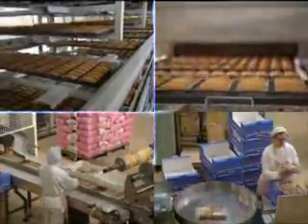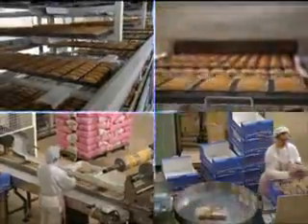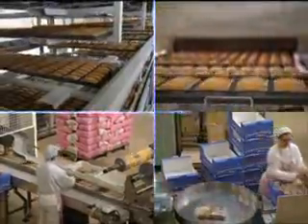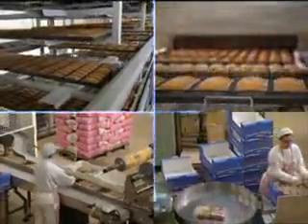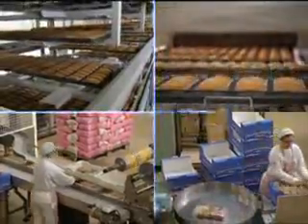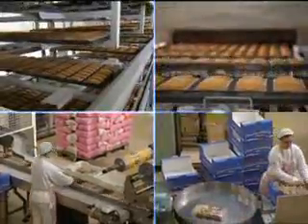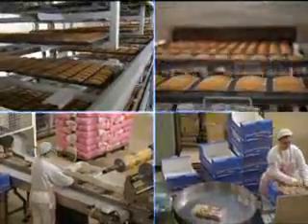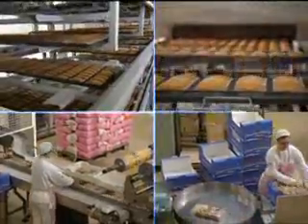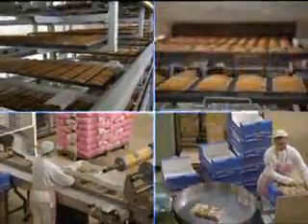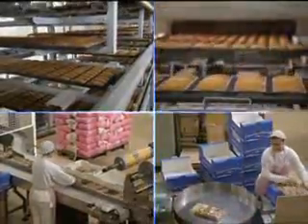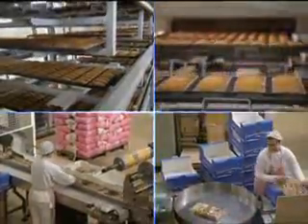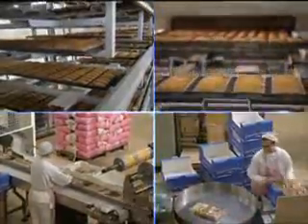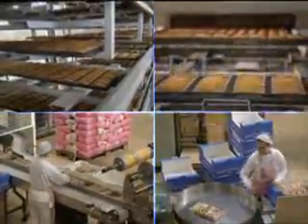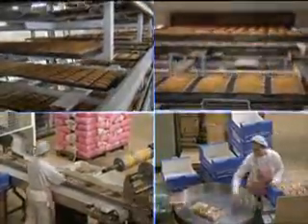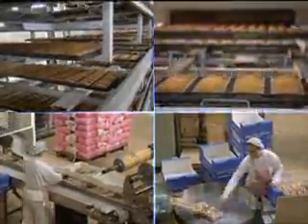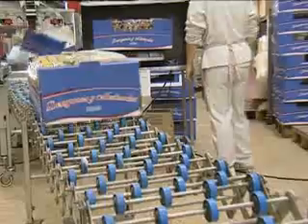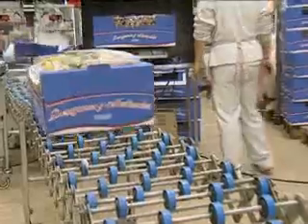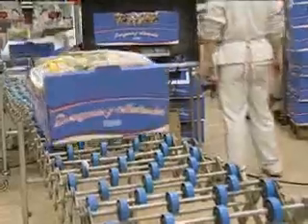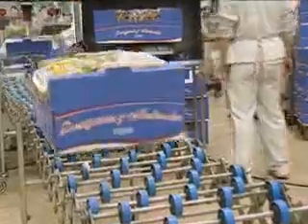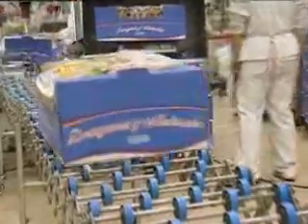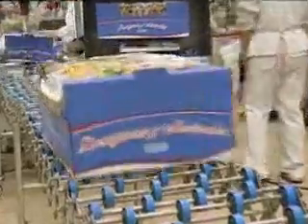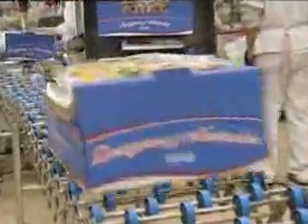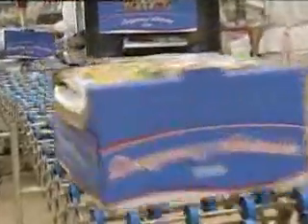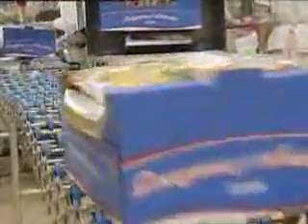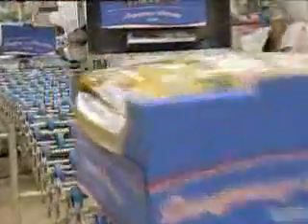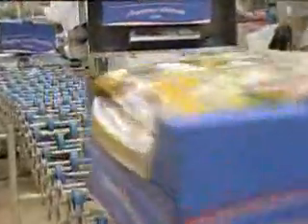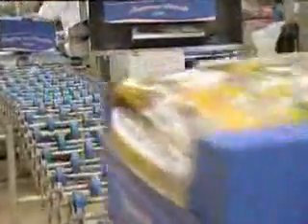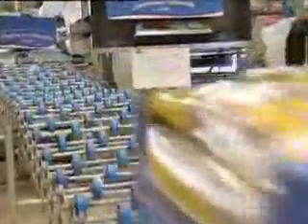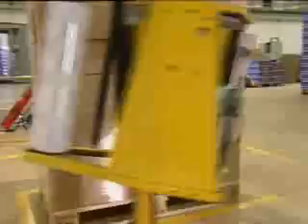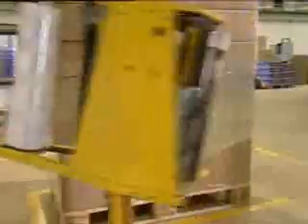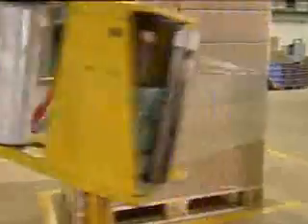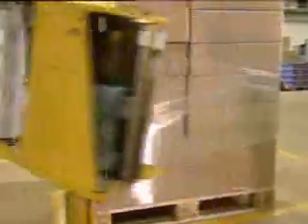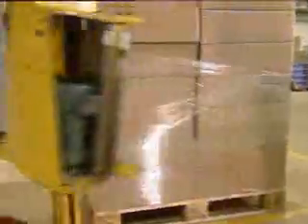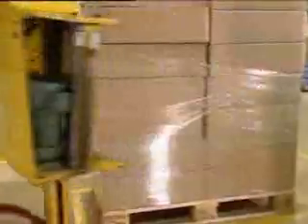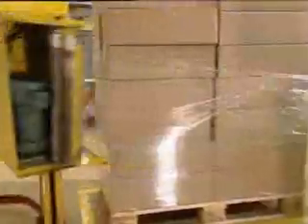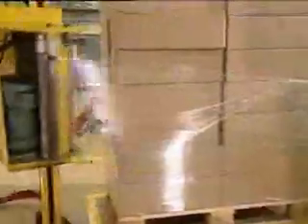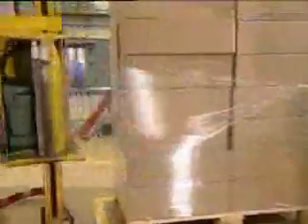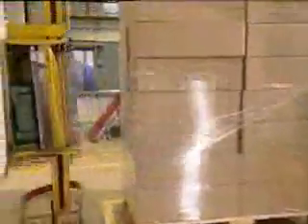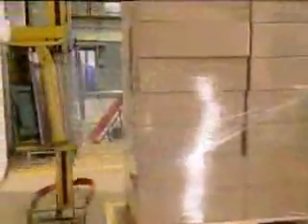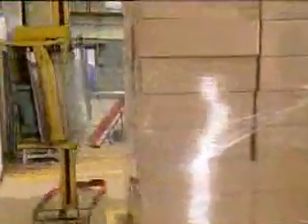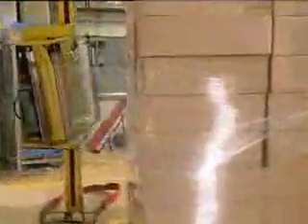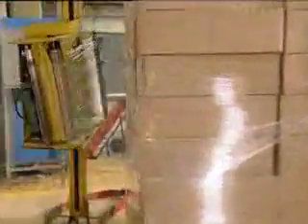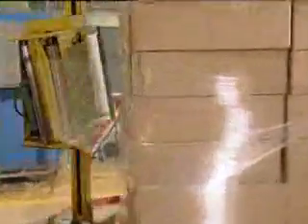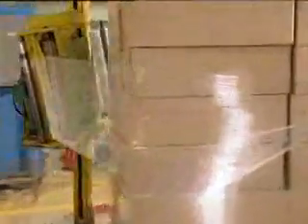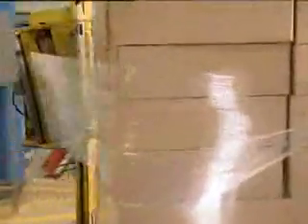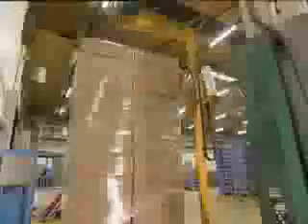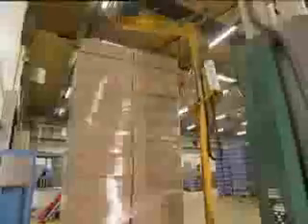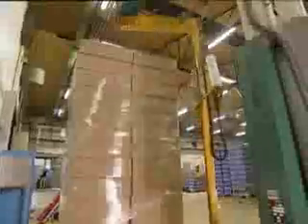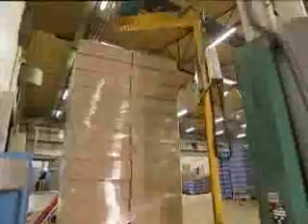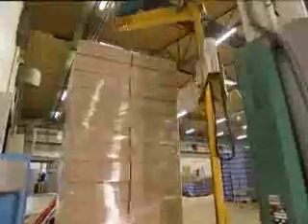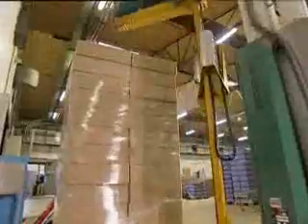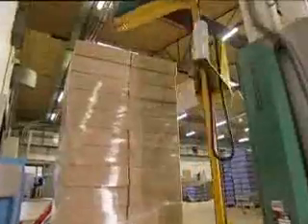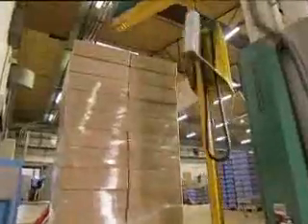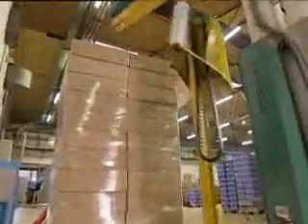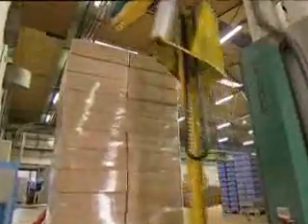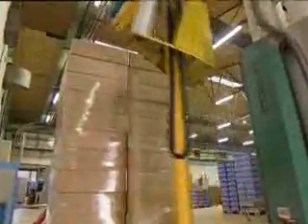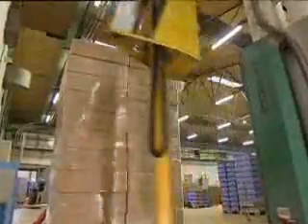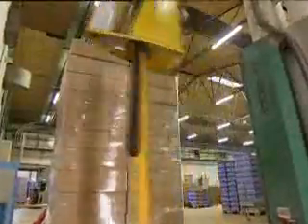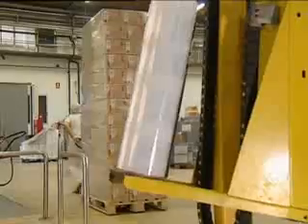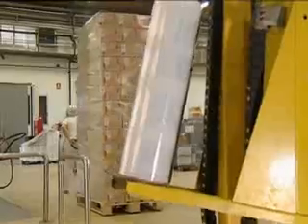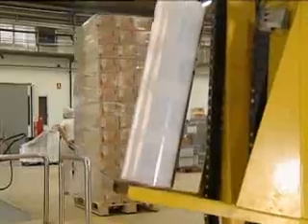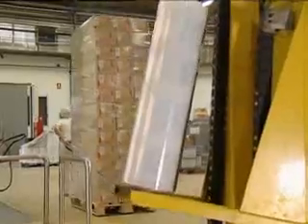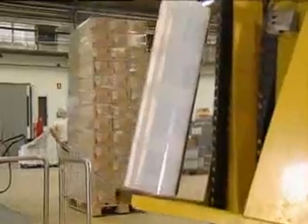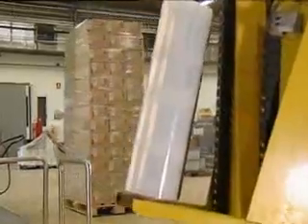Its basic function is to deliver single products, store raw material pallets and deliver them afterwards to the different production zones.